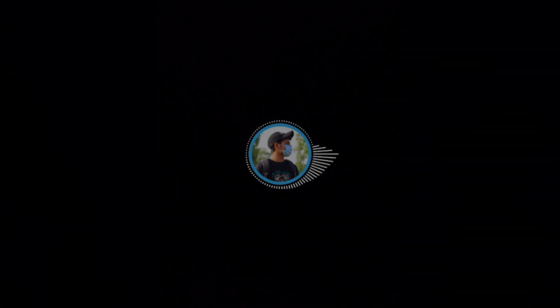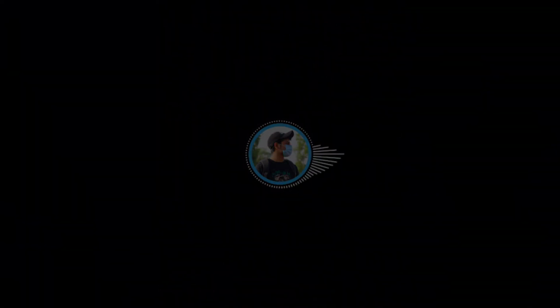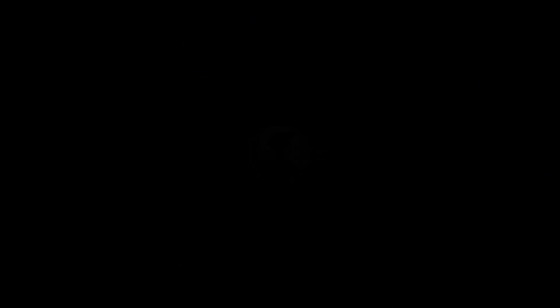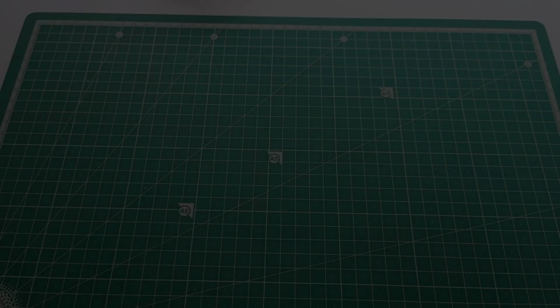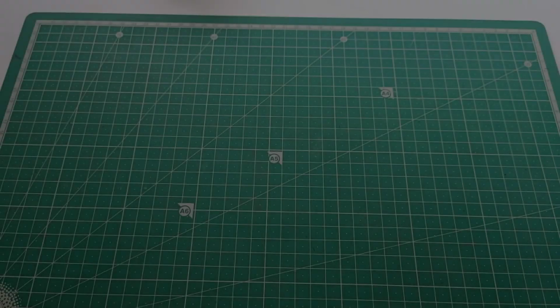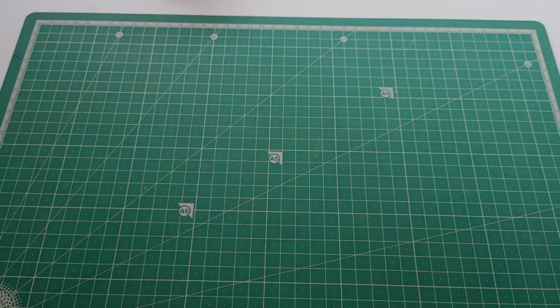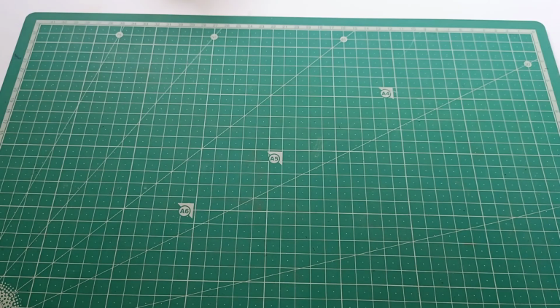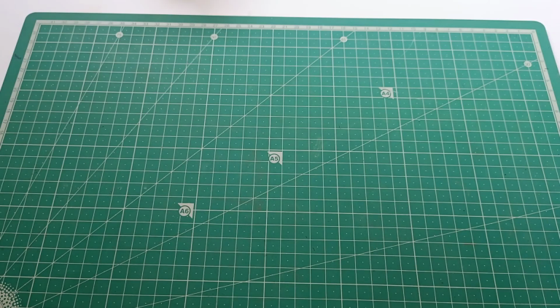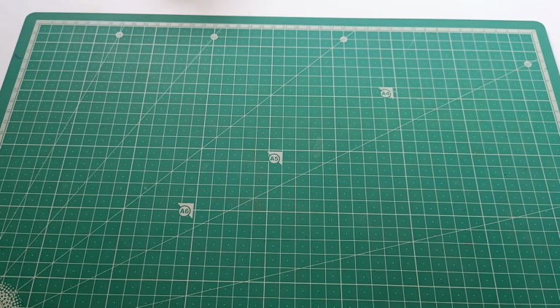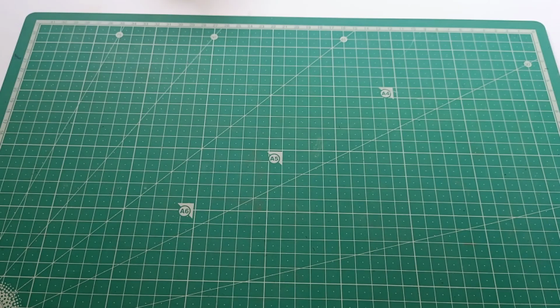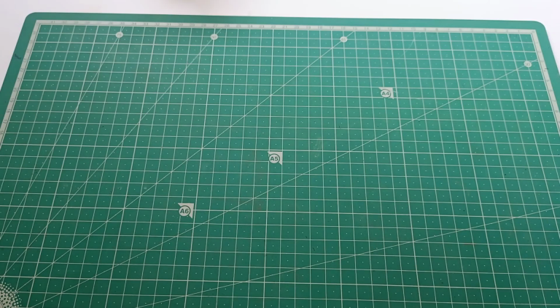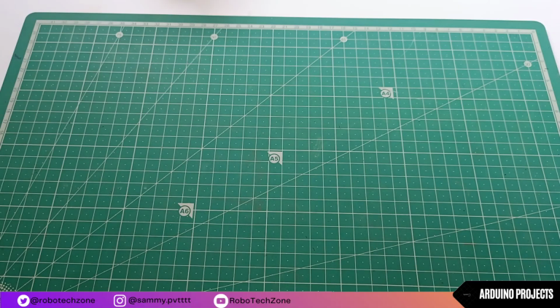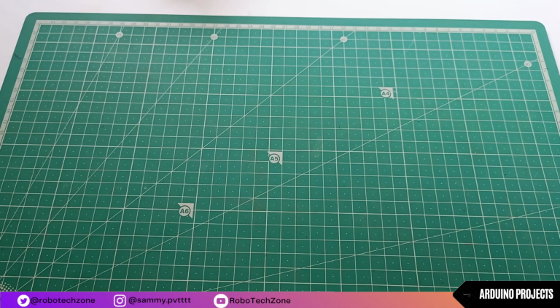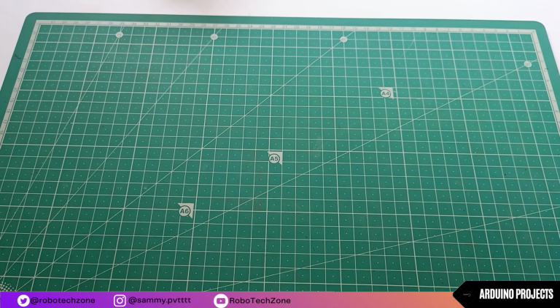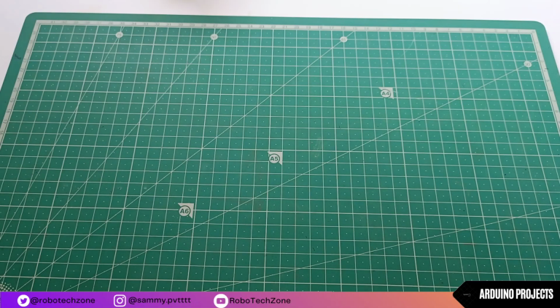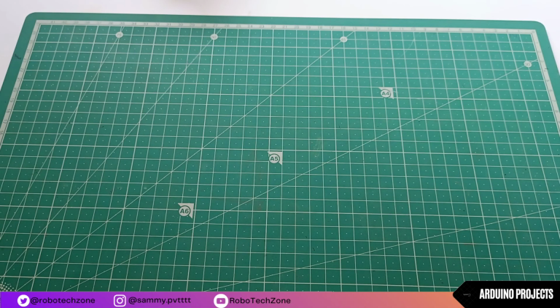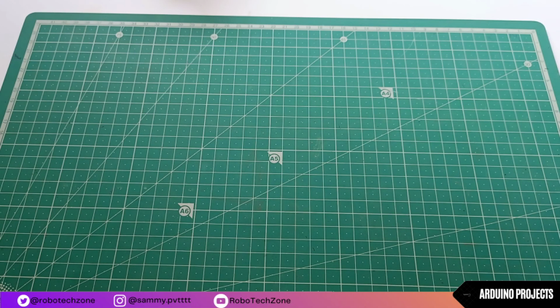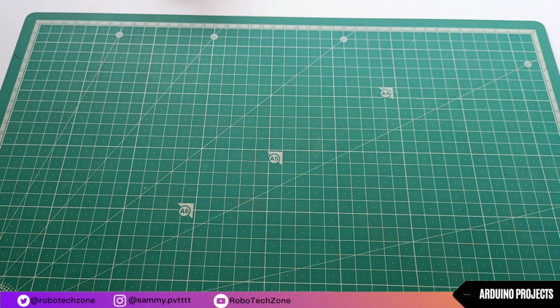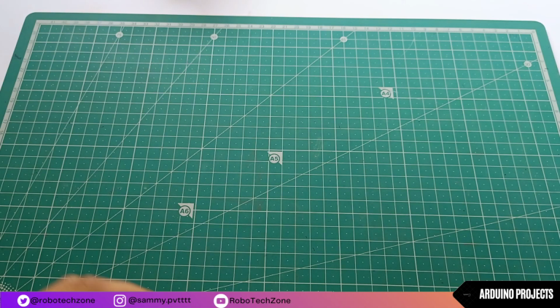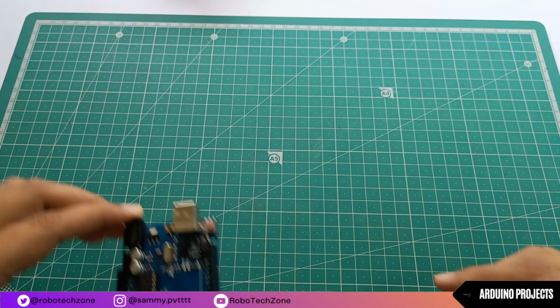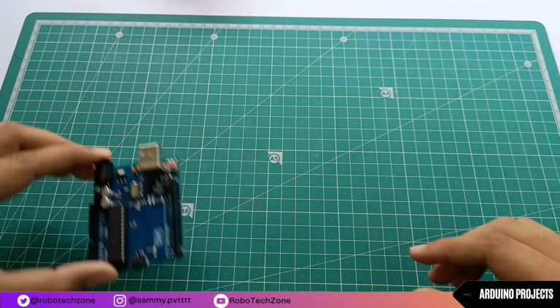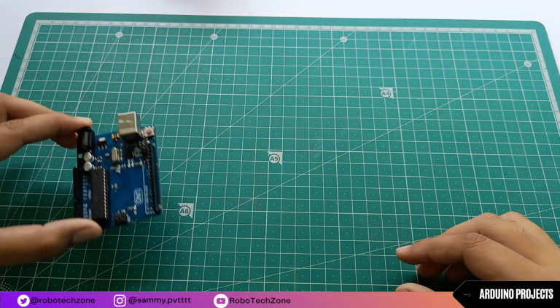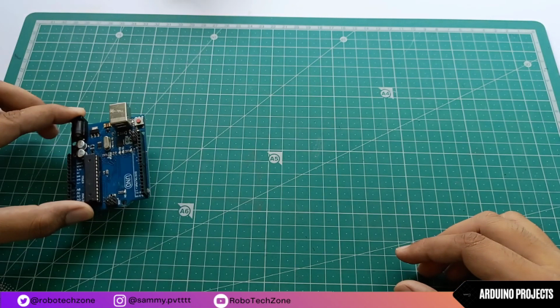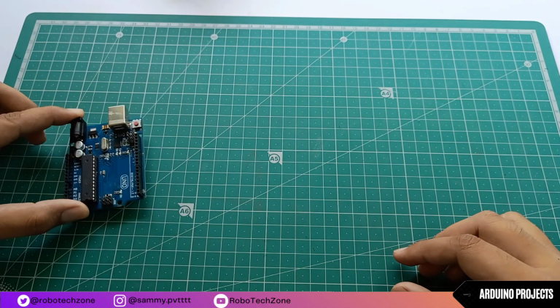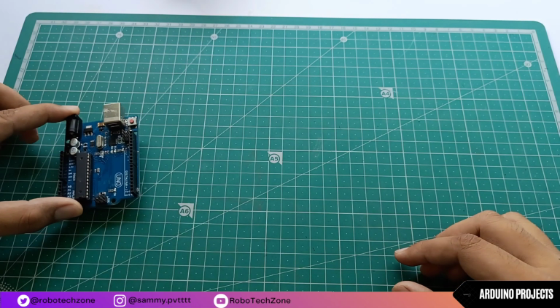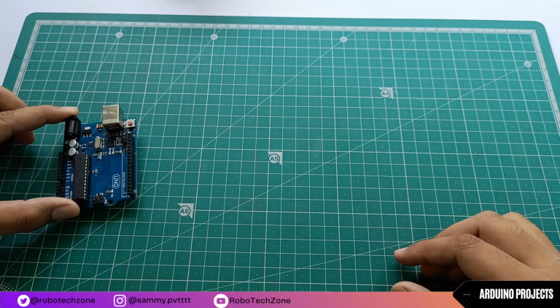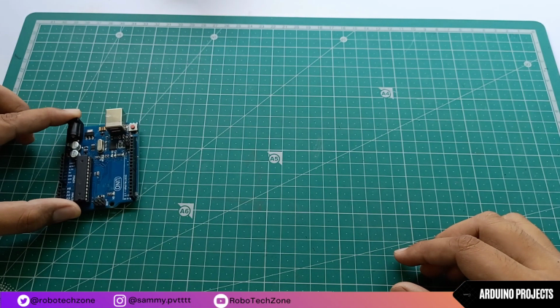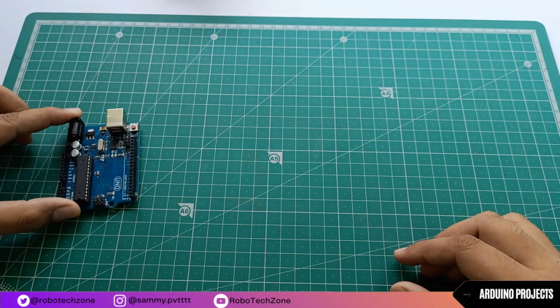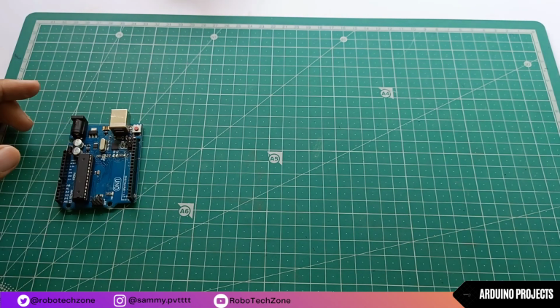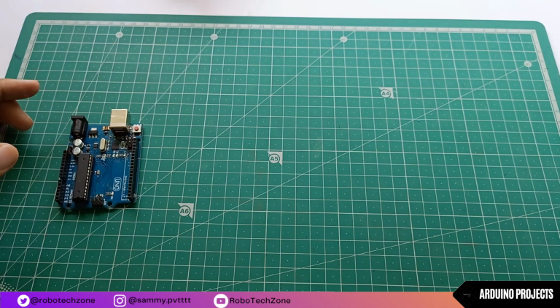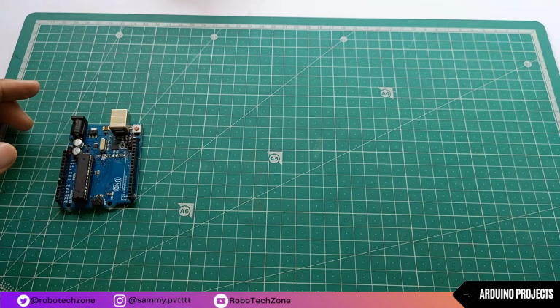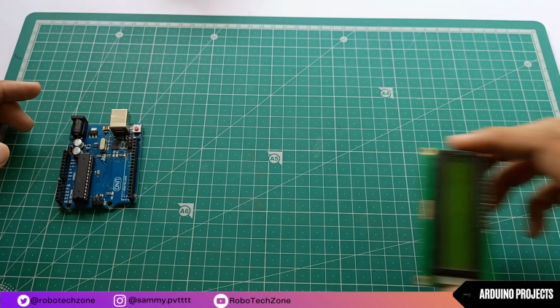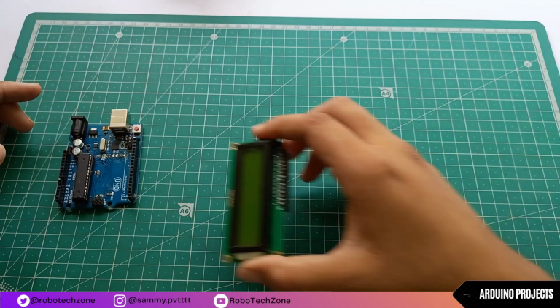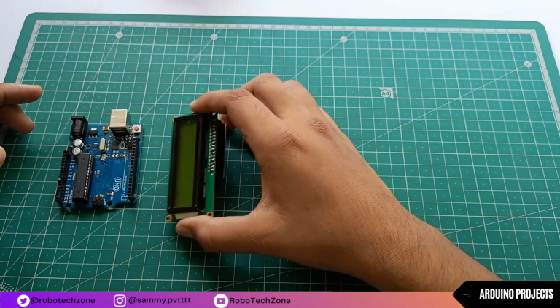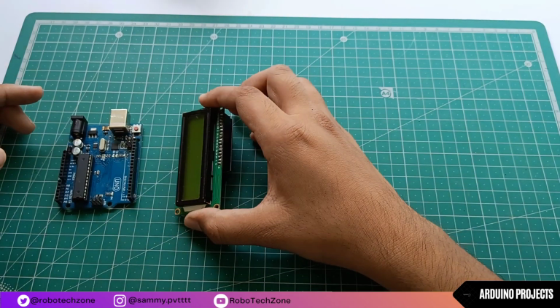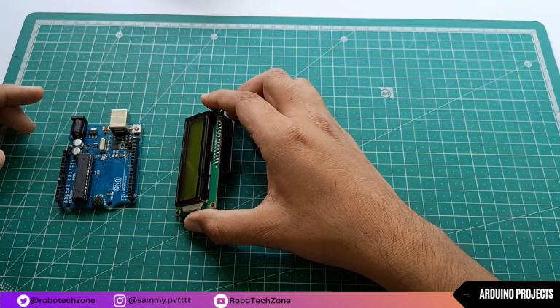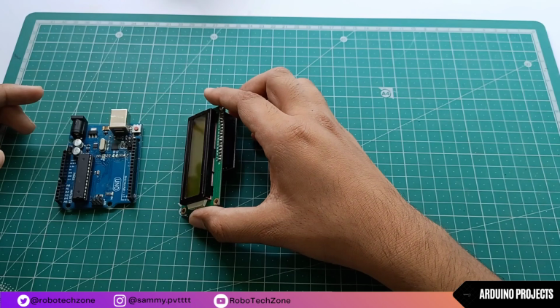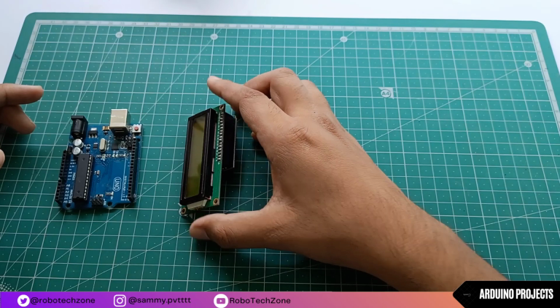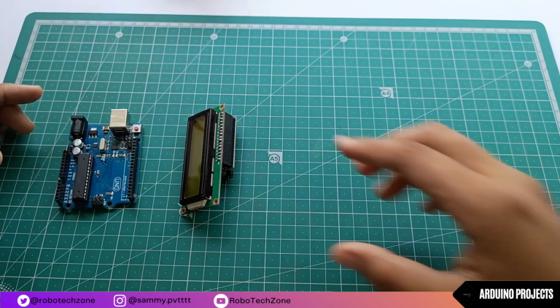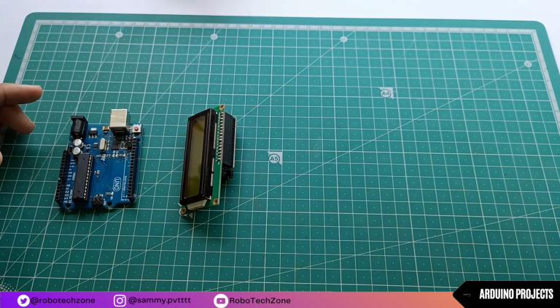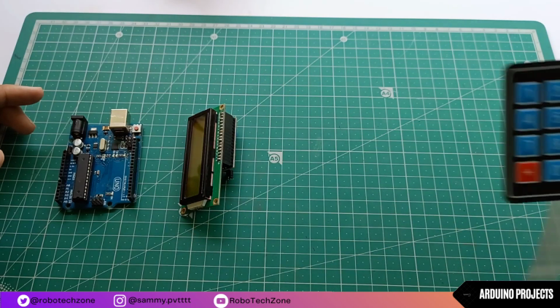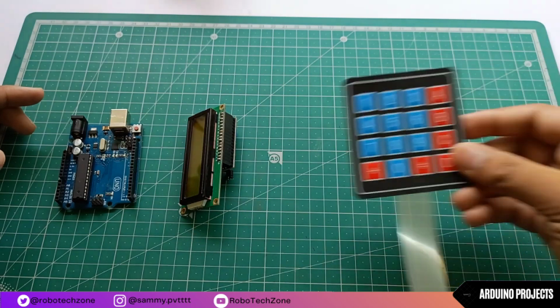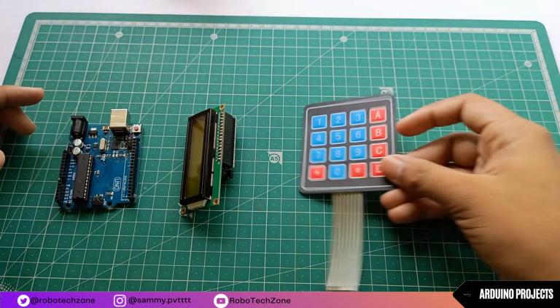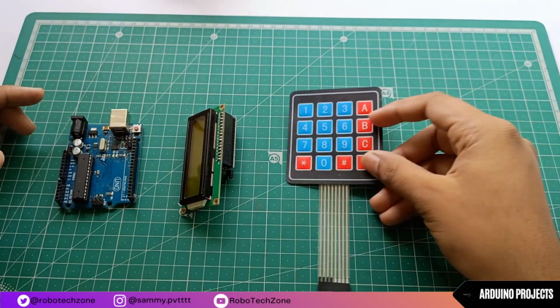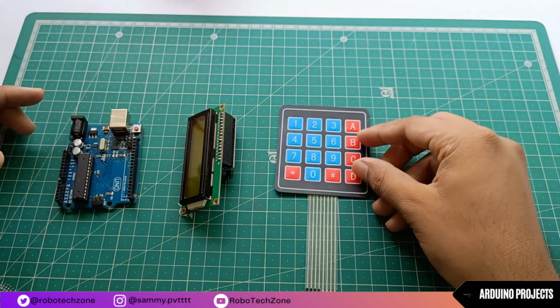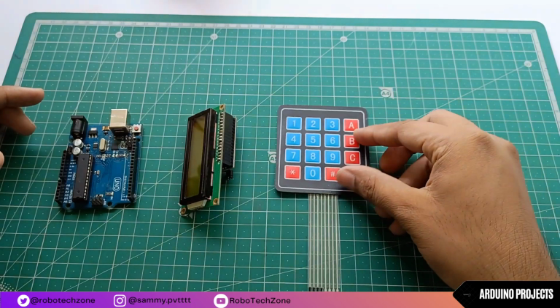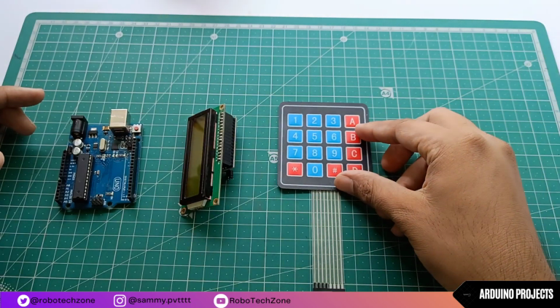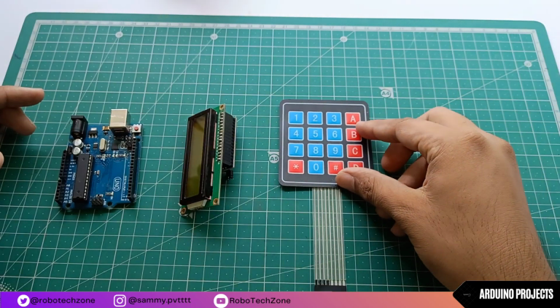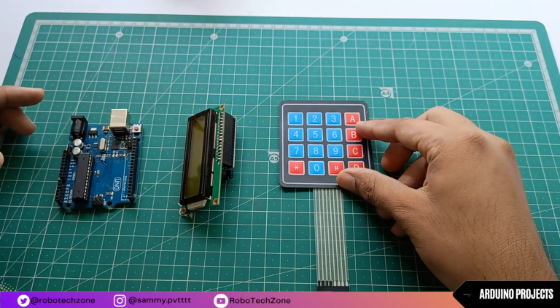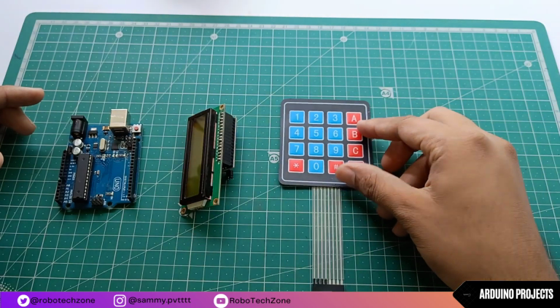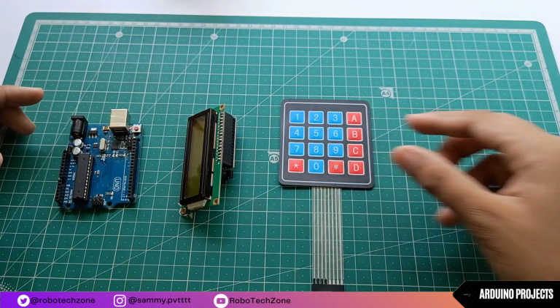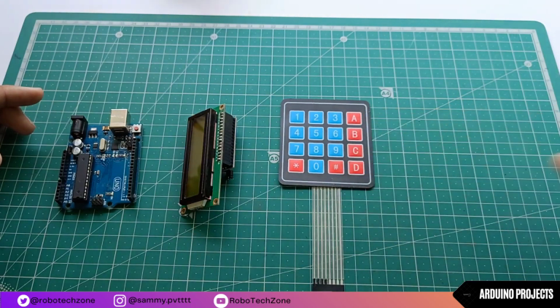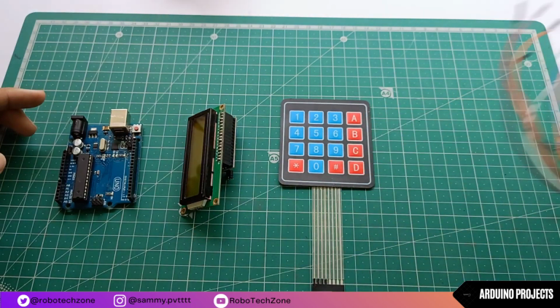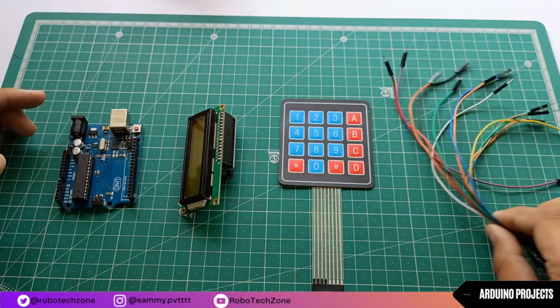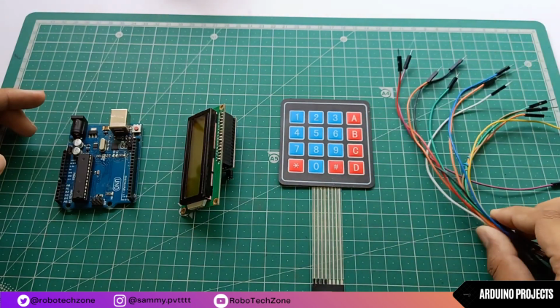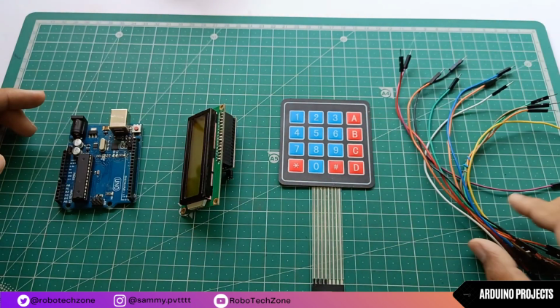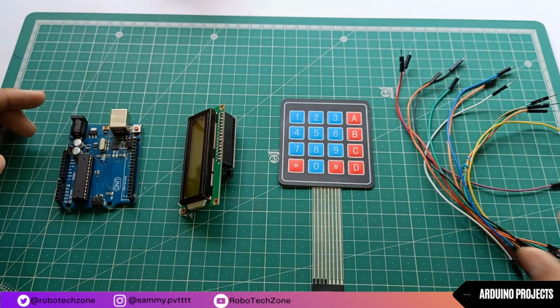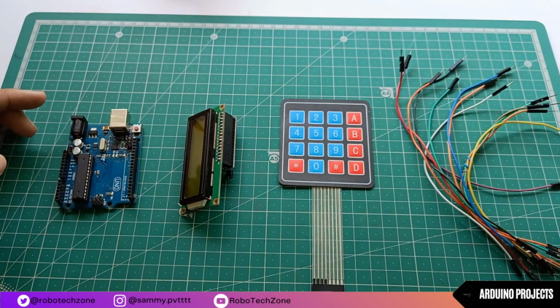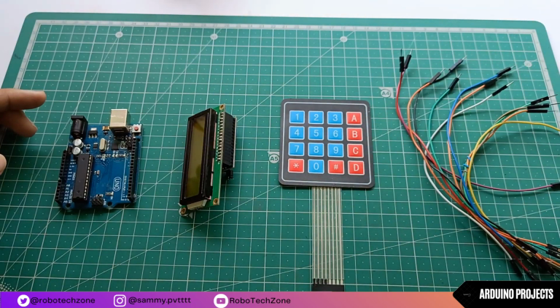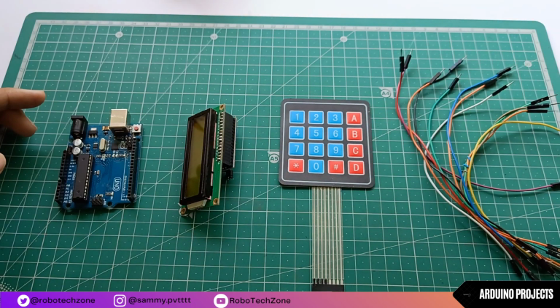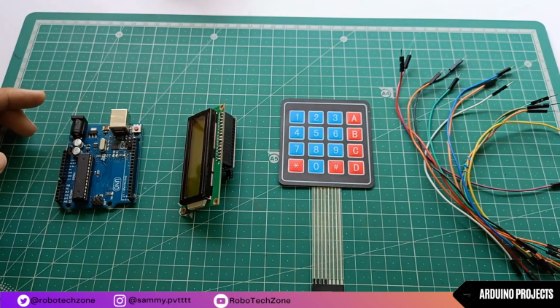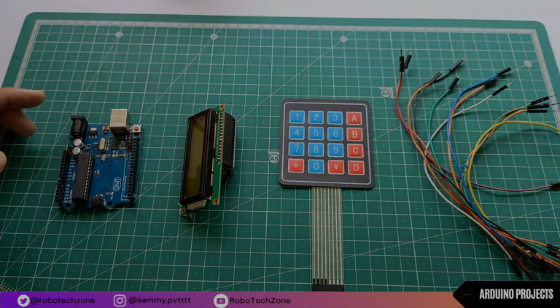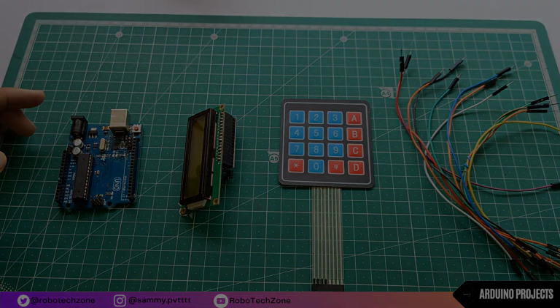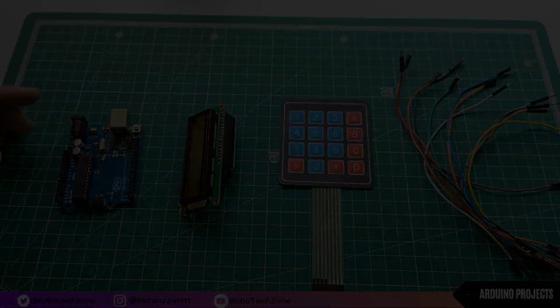For making this project, I have used Arduino, I2C LCD, a 4x4 keypad matrix, and some jumper wires.